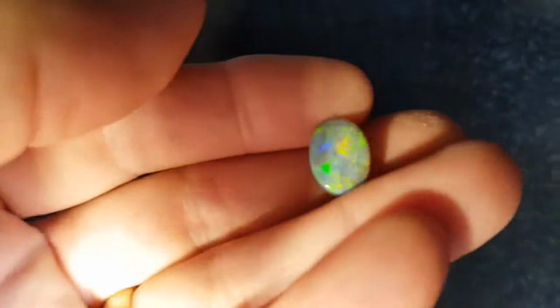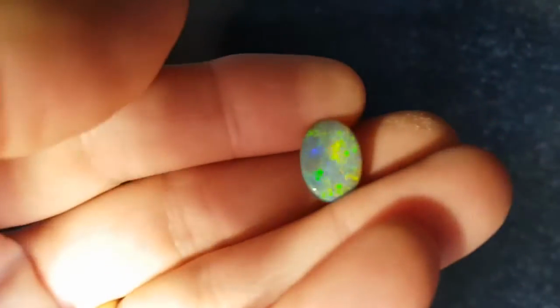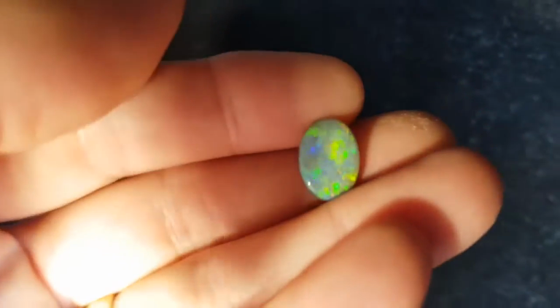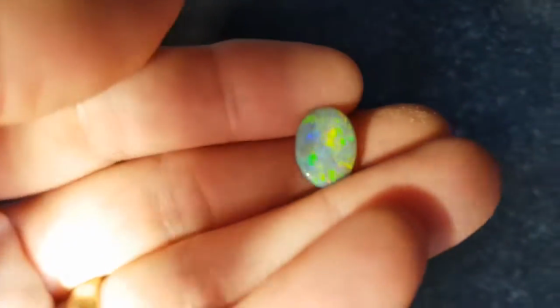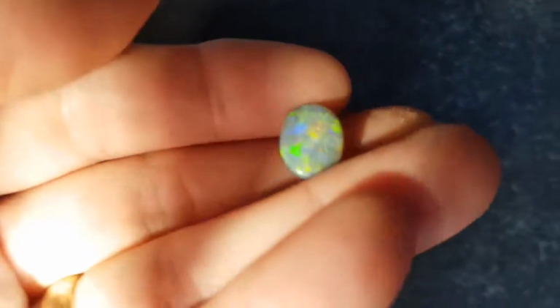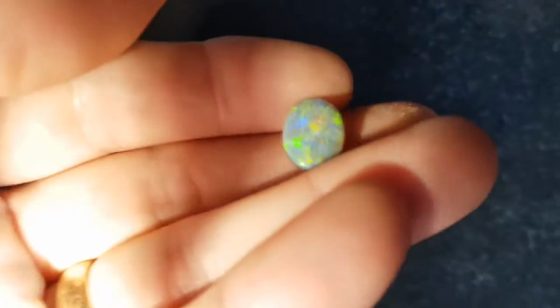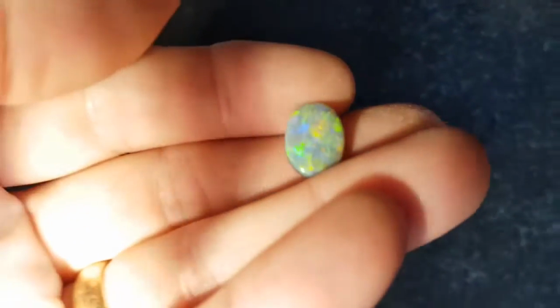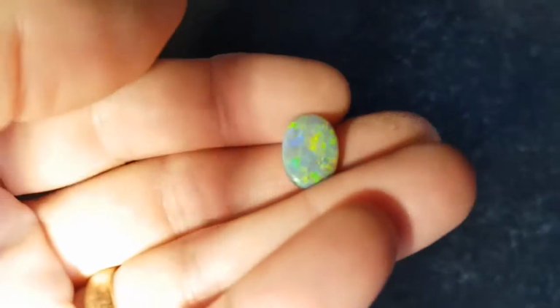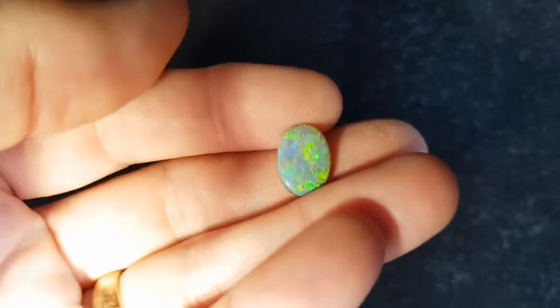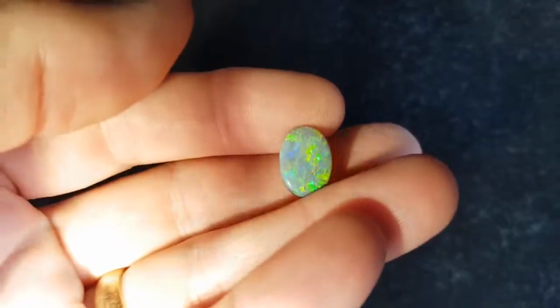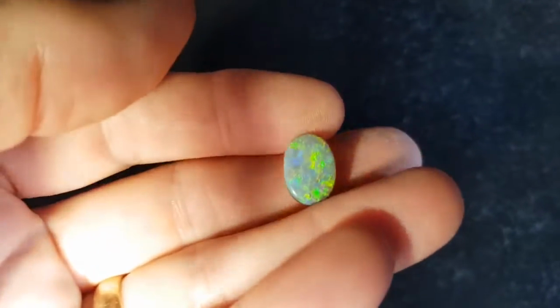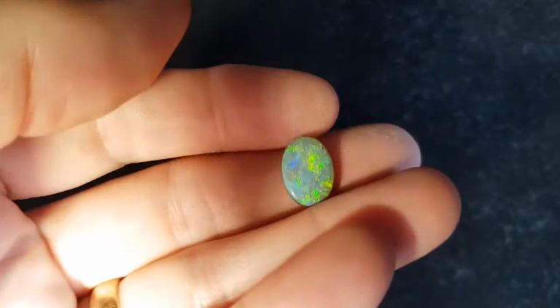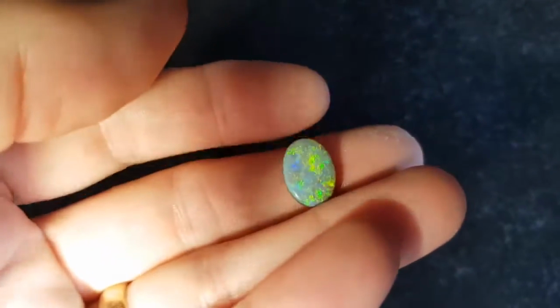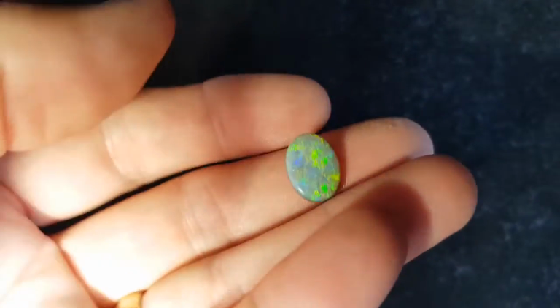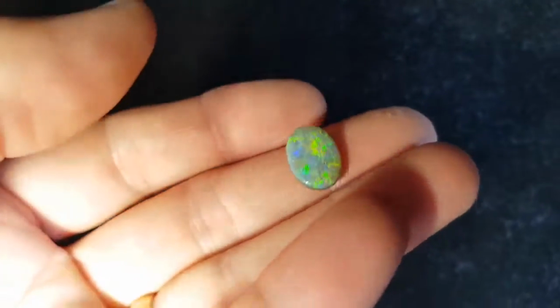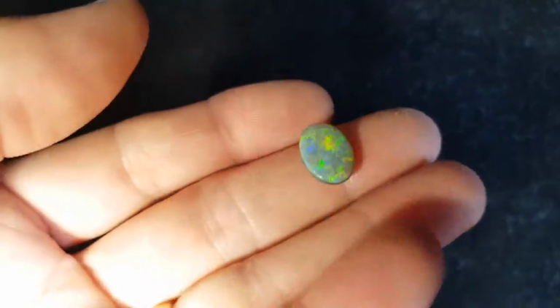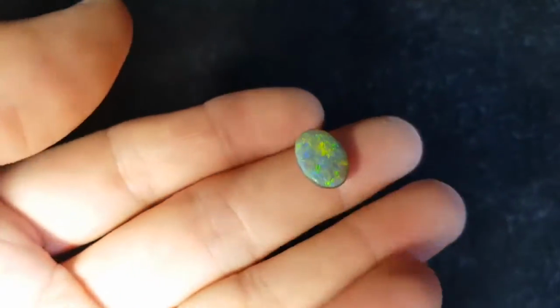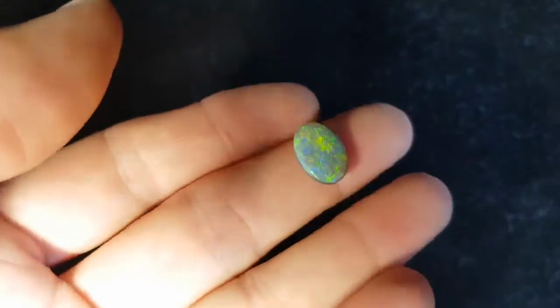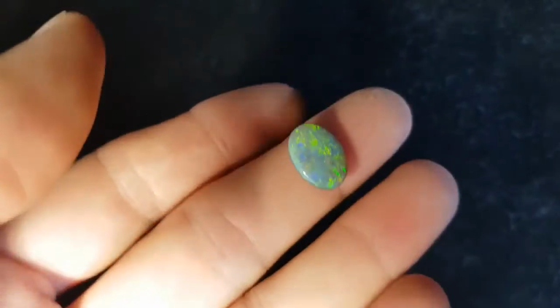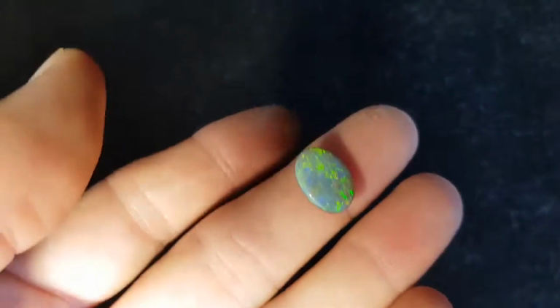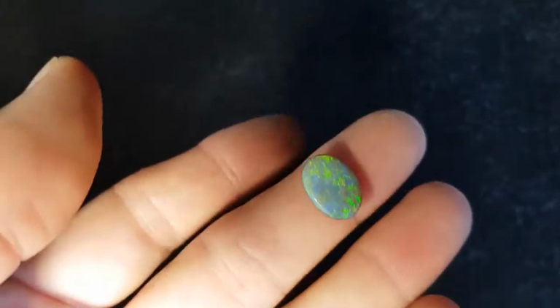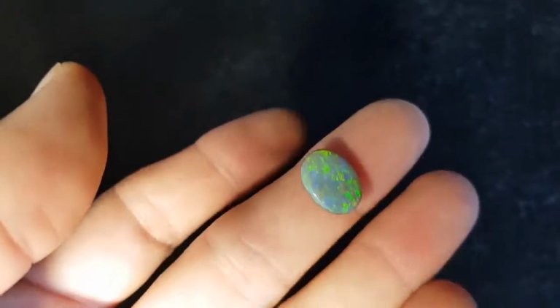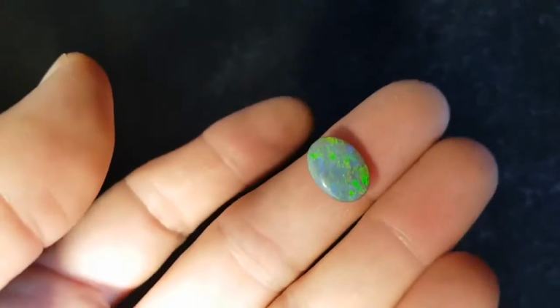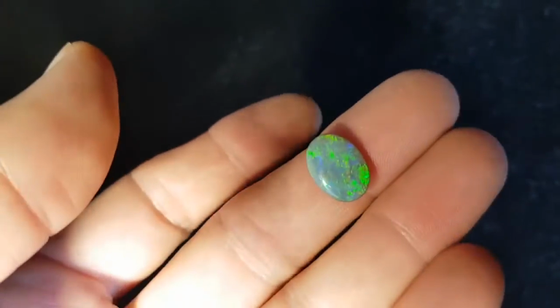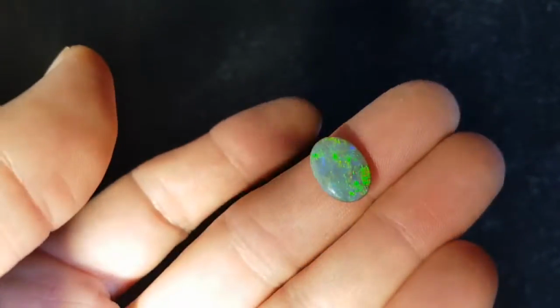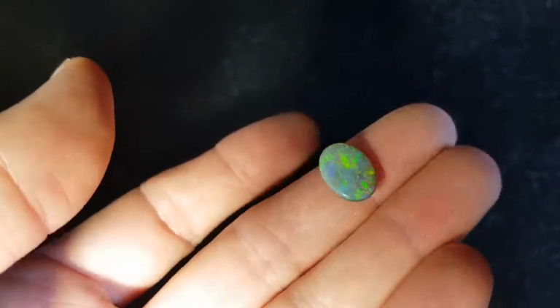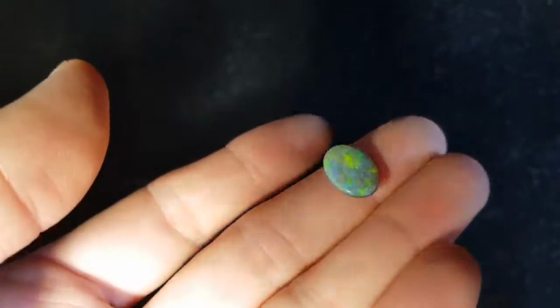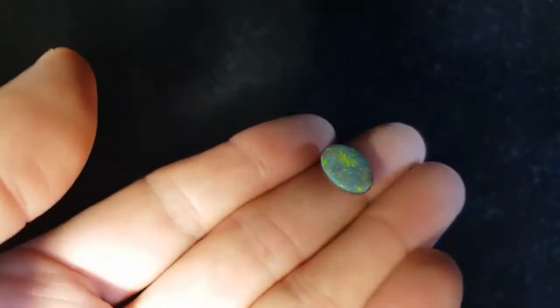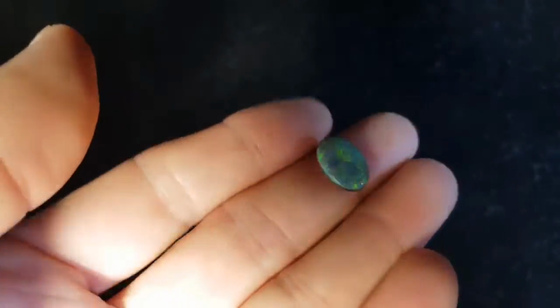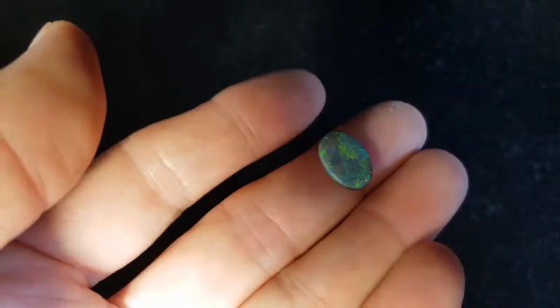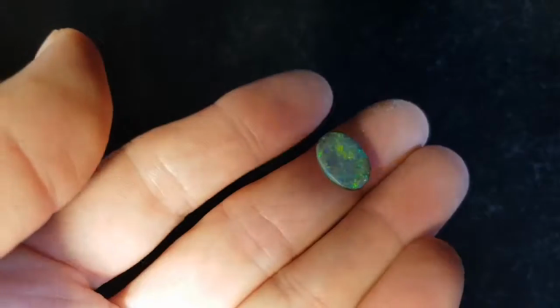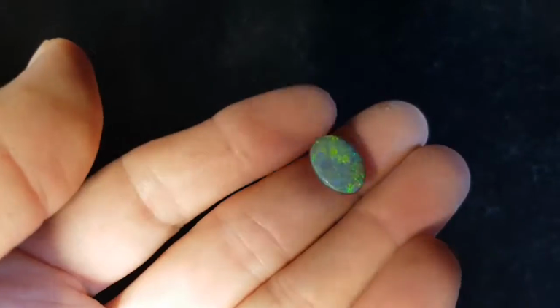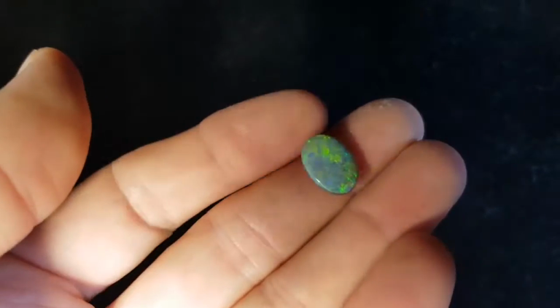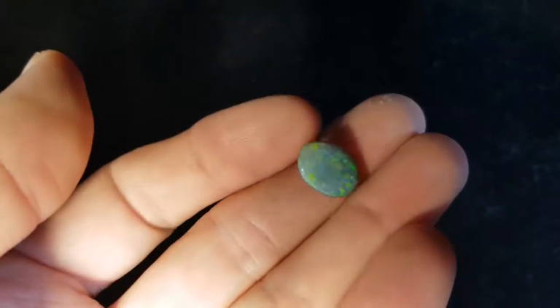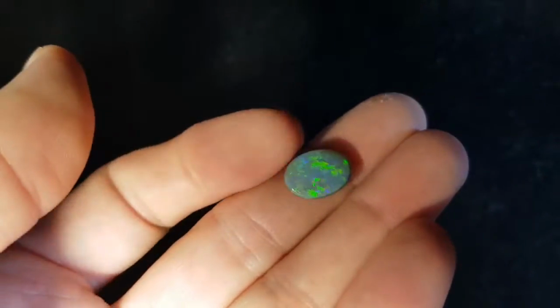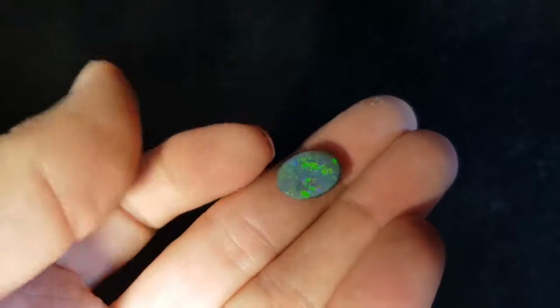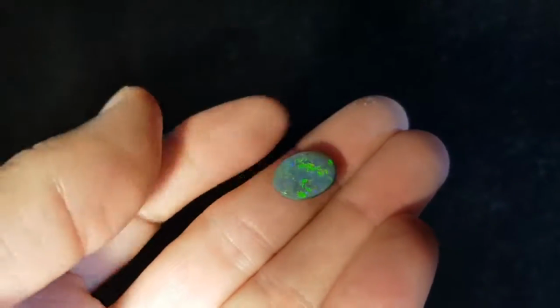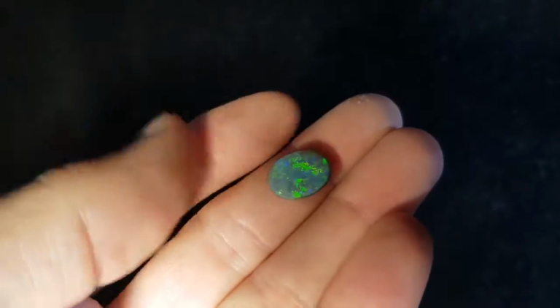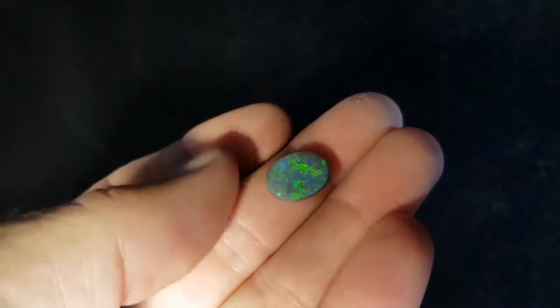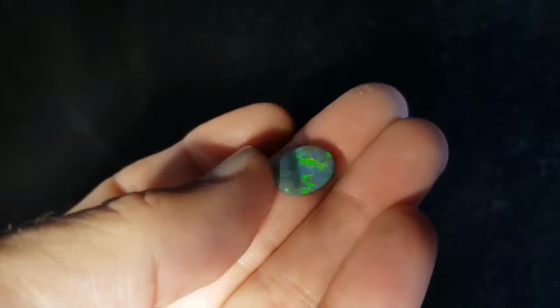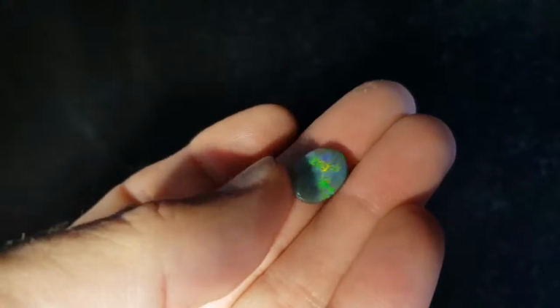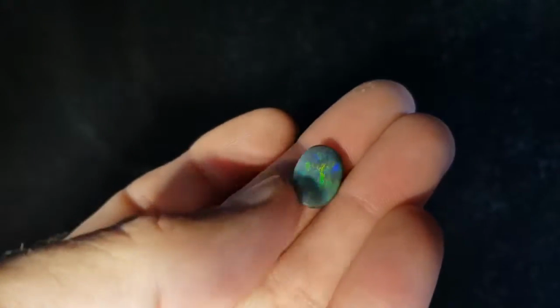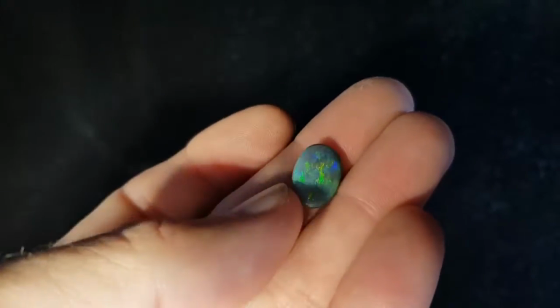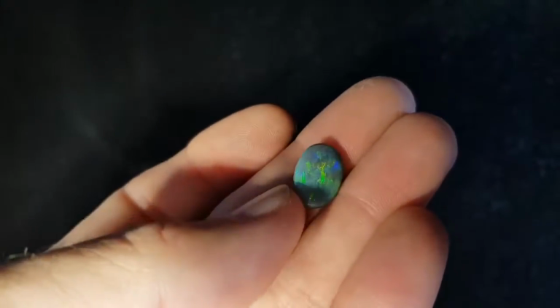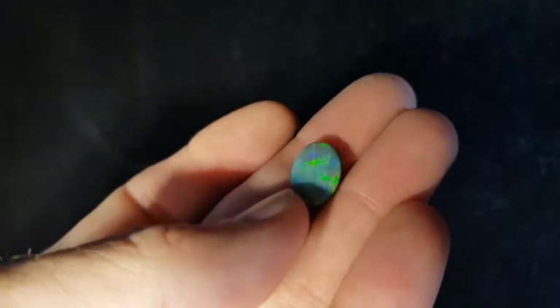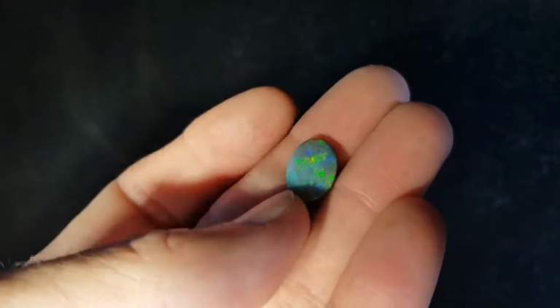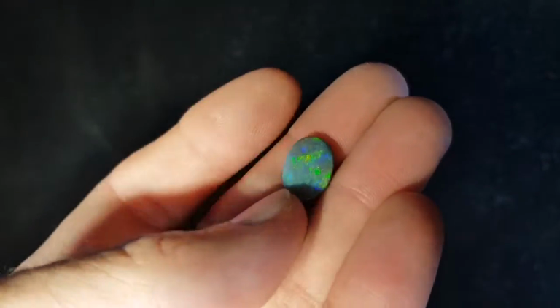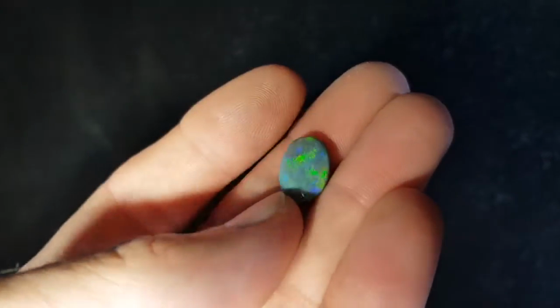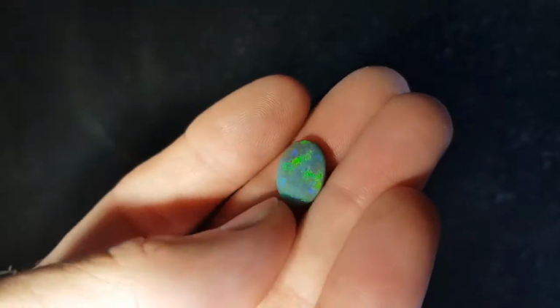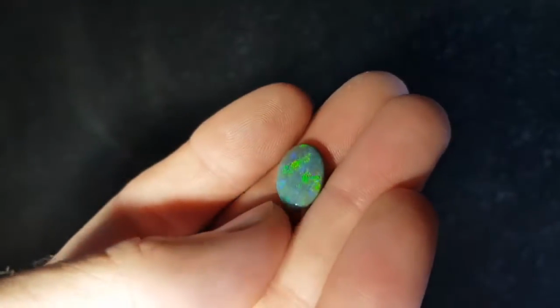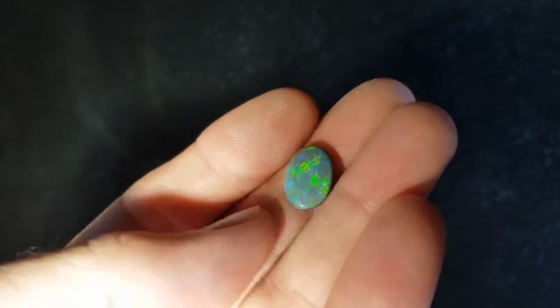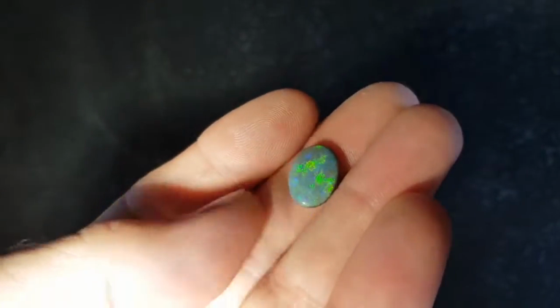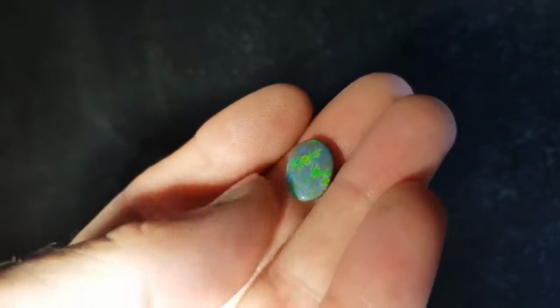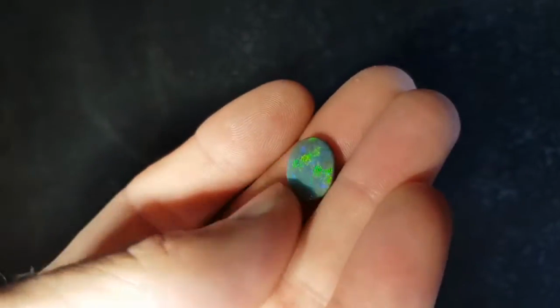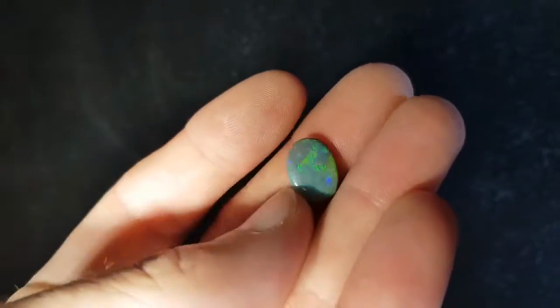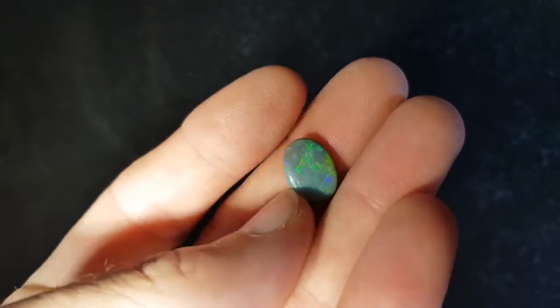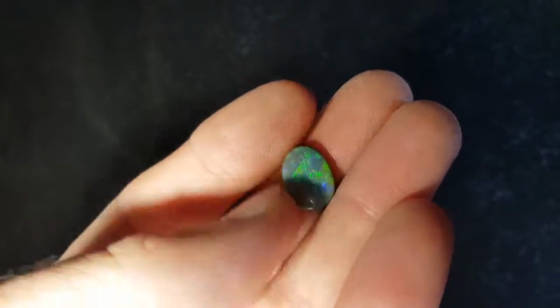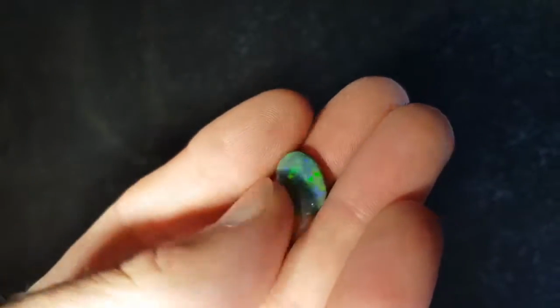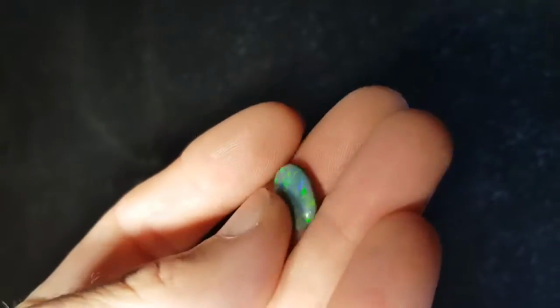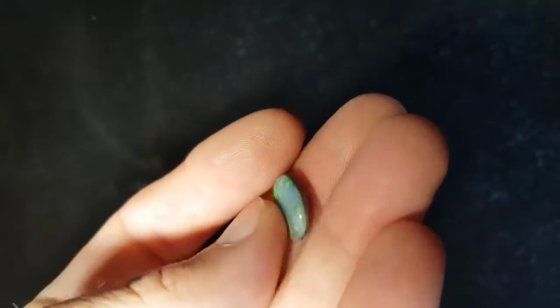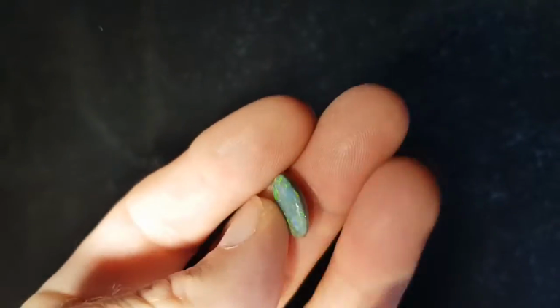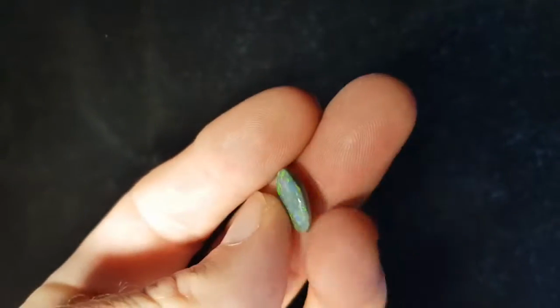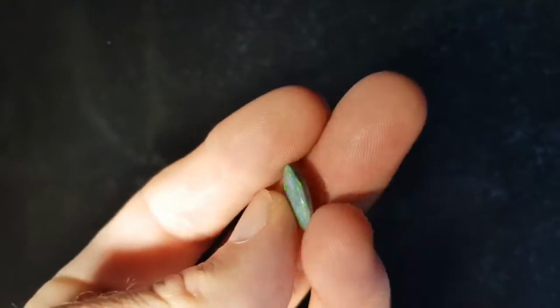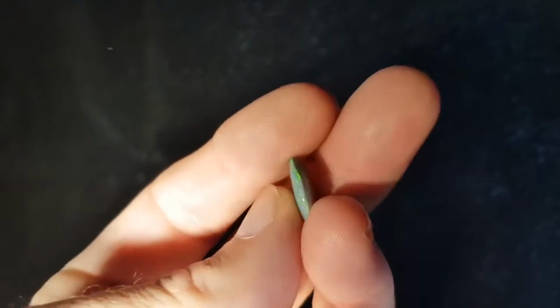Just a bit of different light here. You can see some of the different colors come out in low light, and it has good thickness.